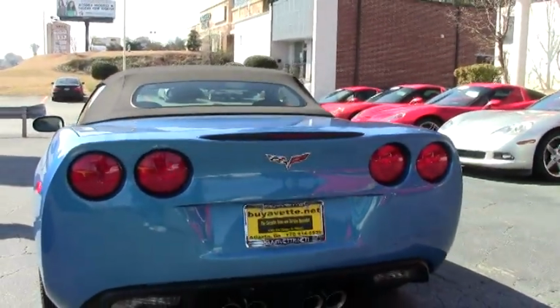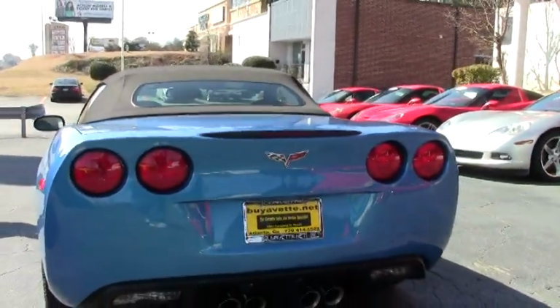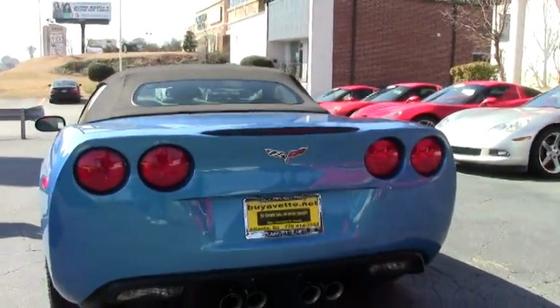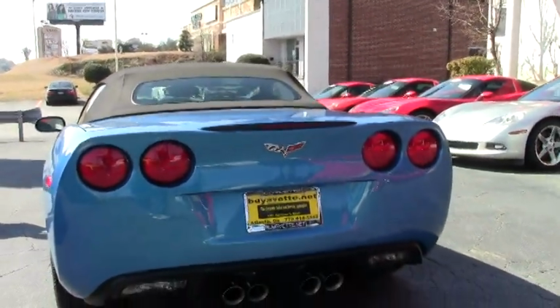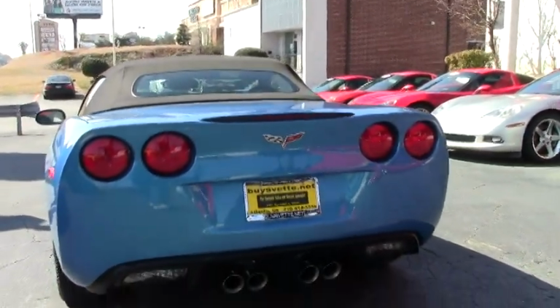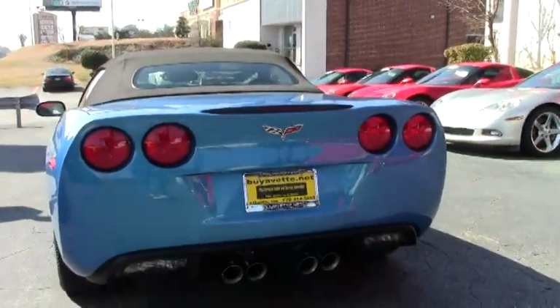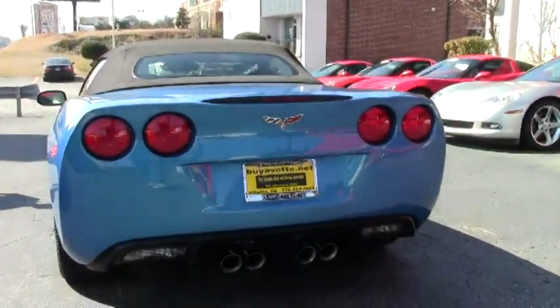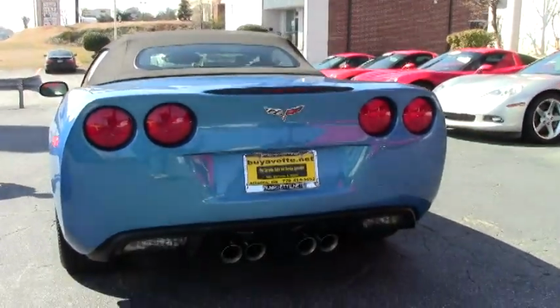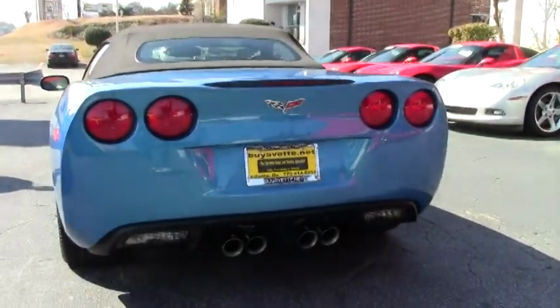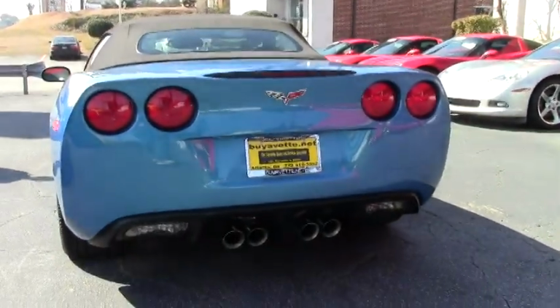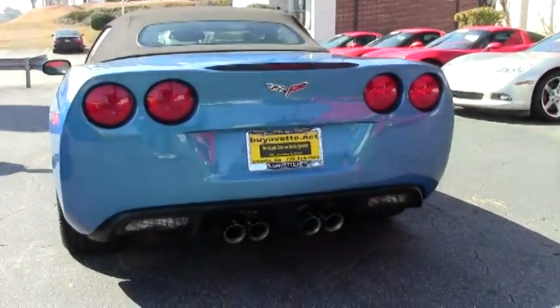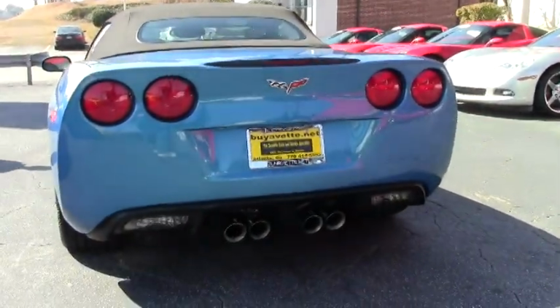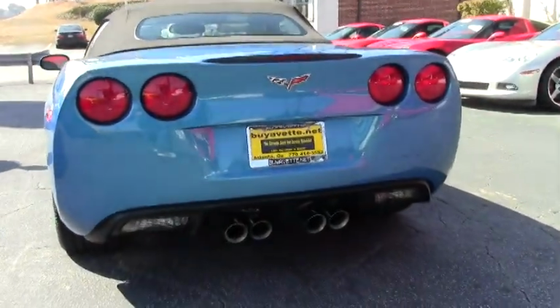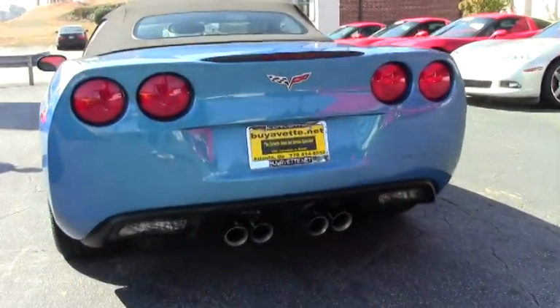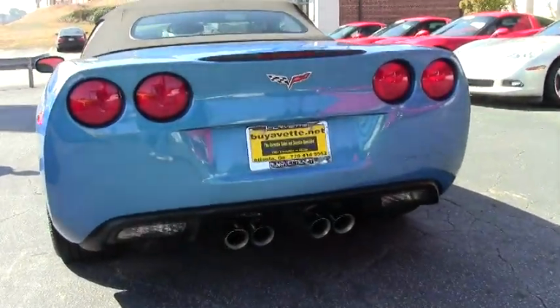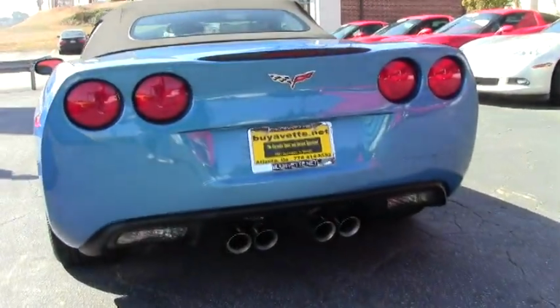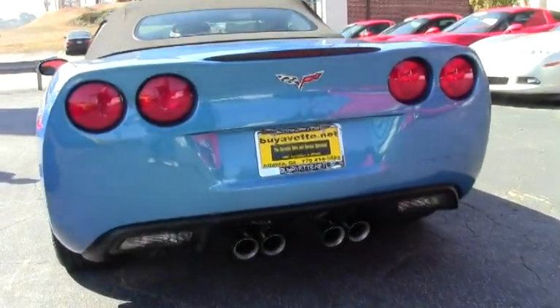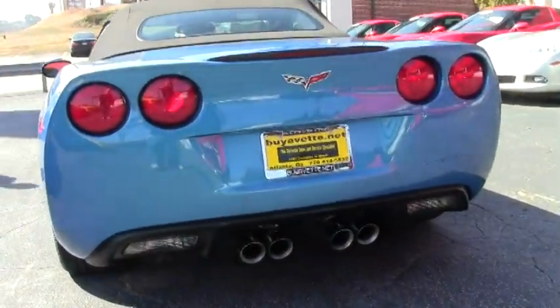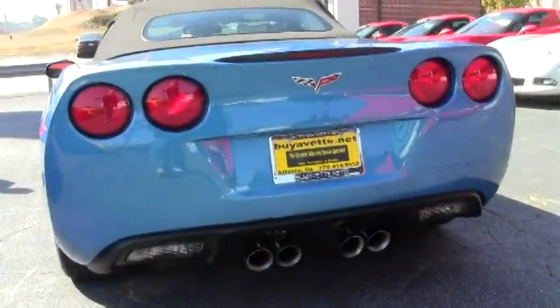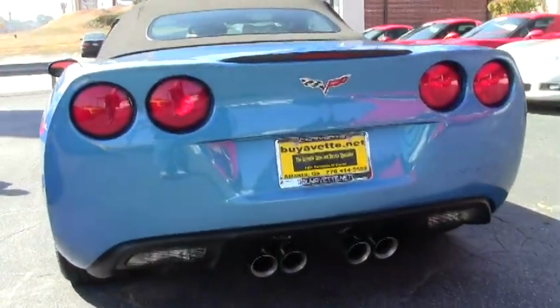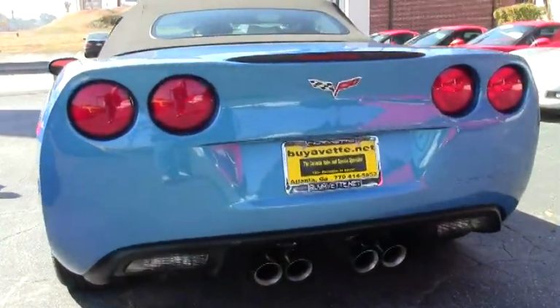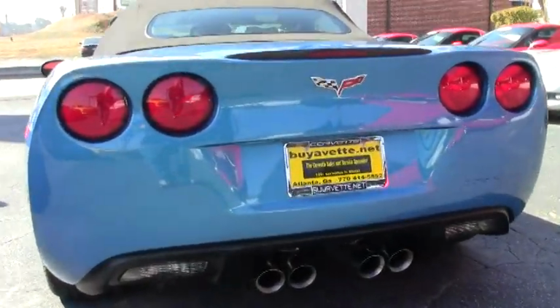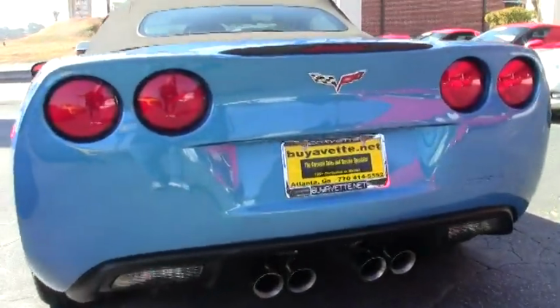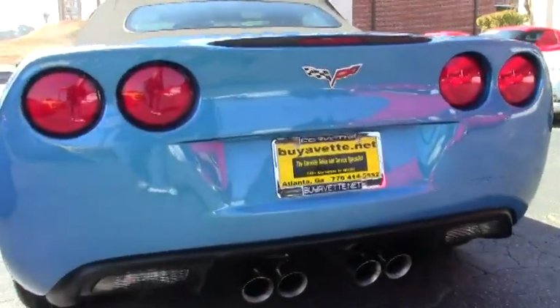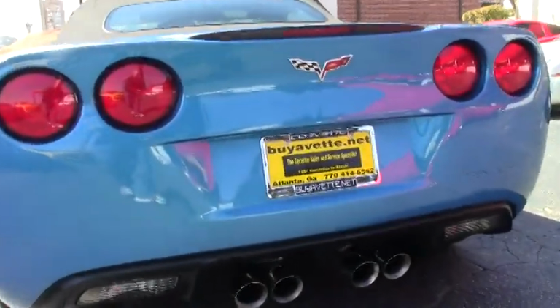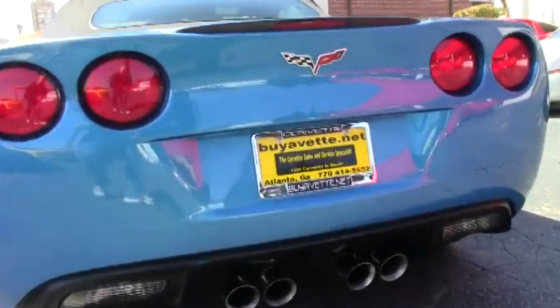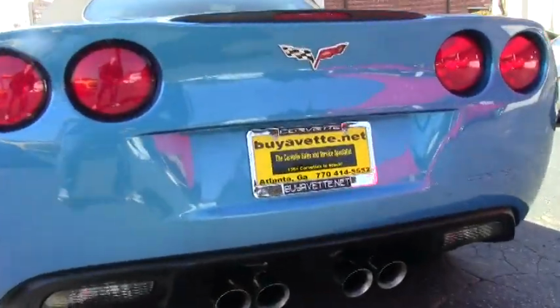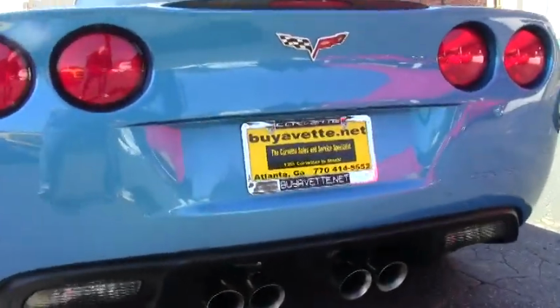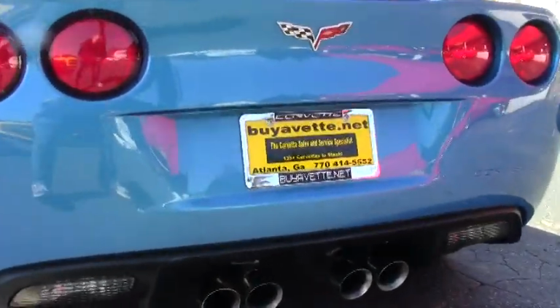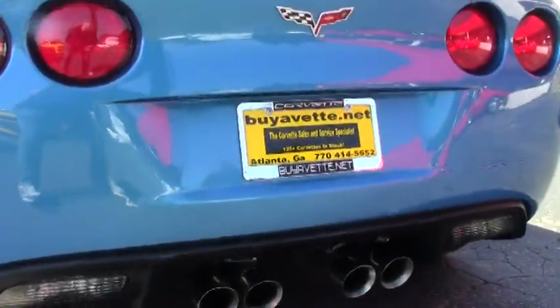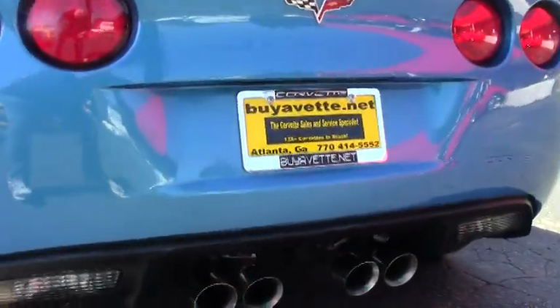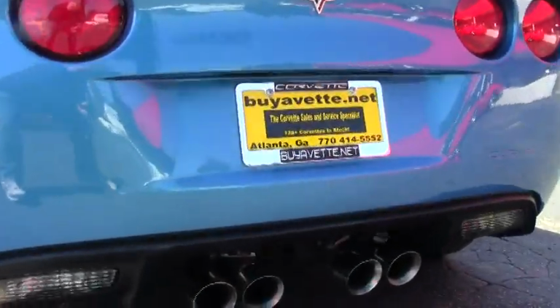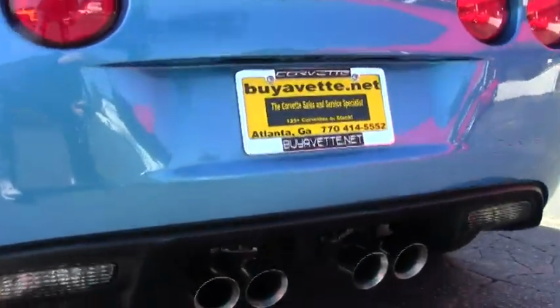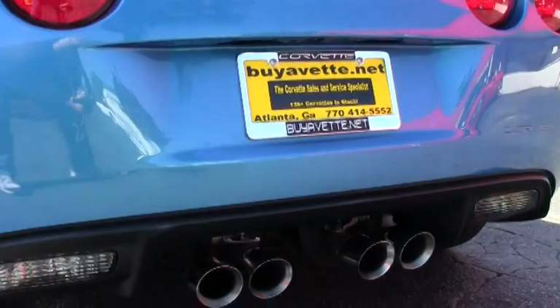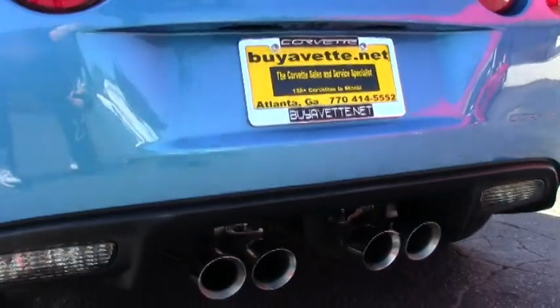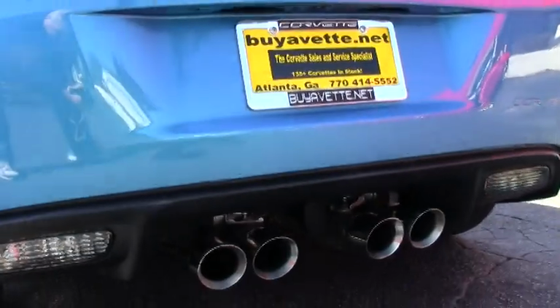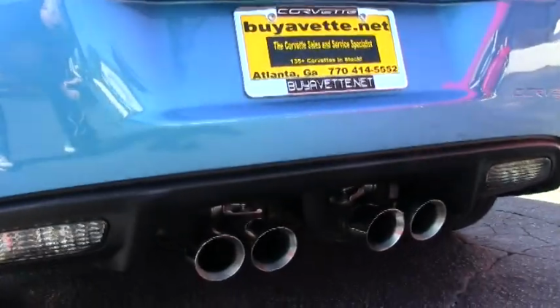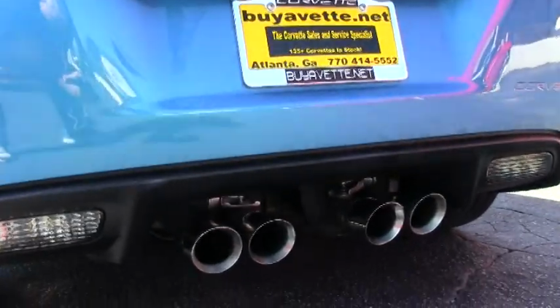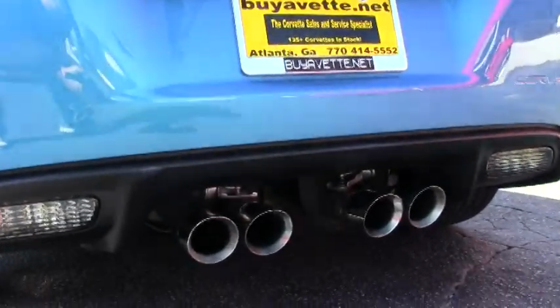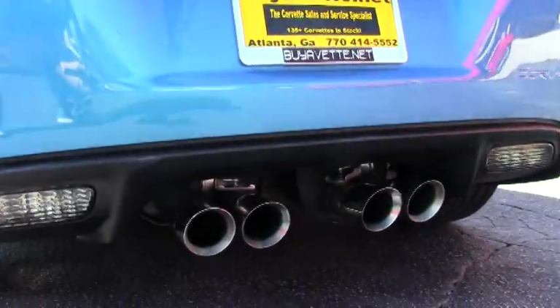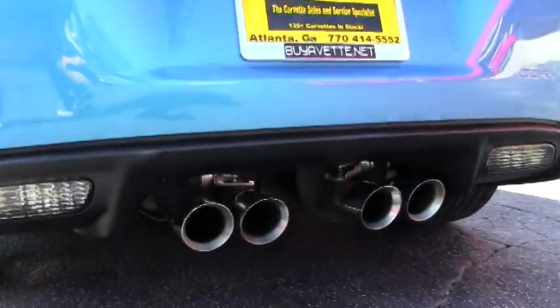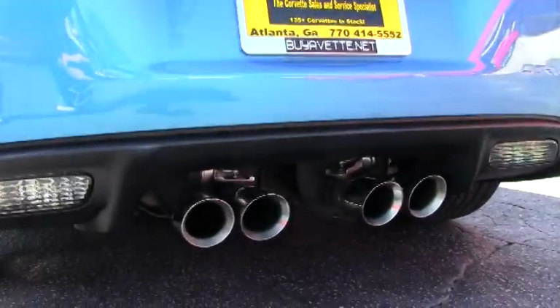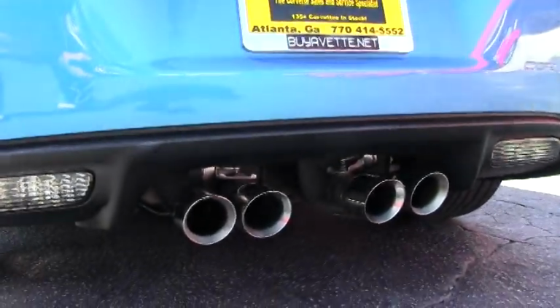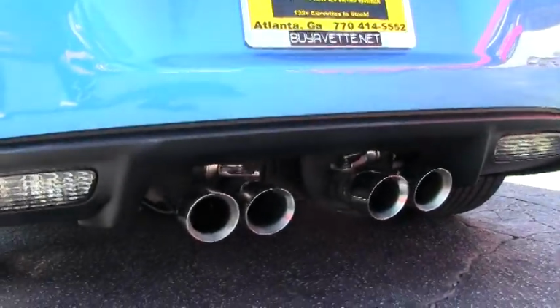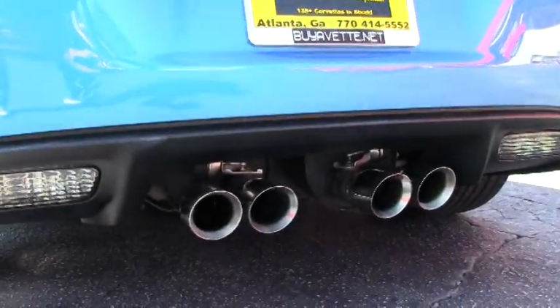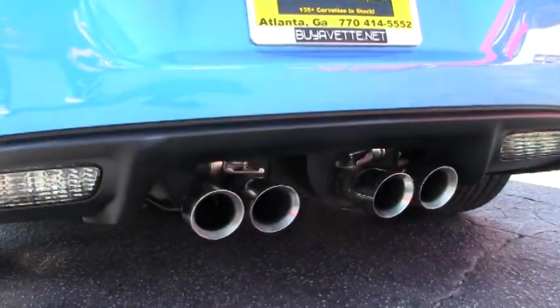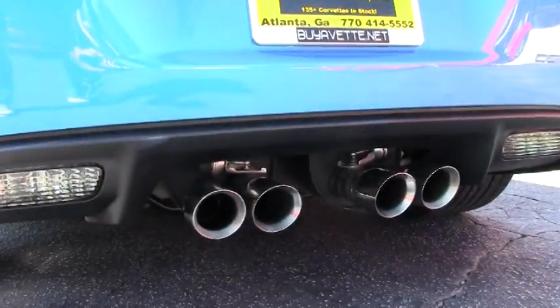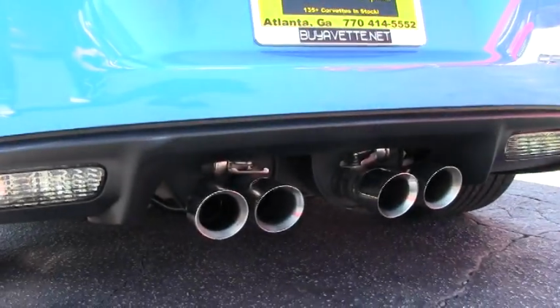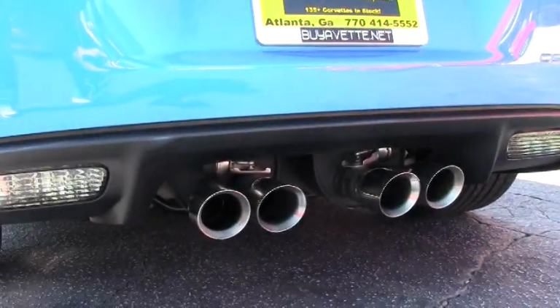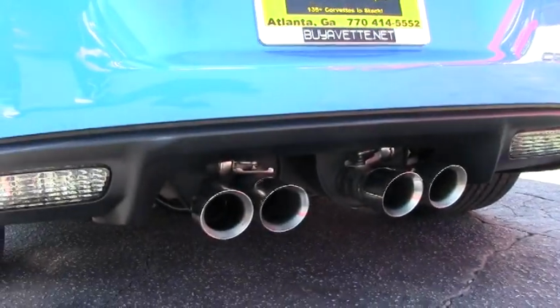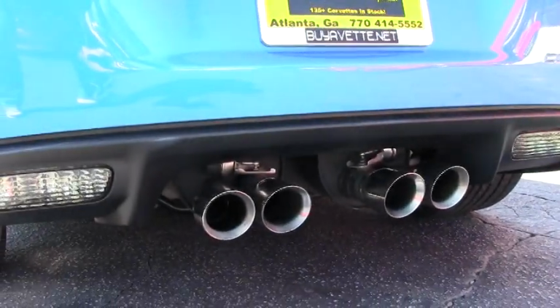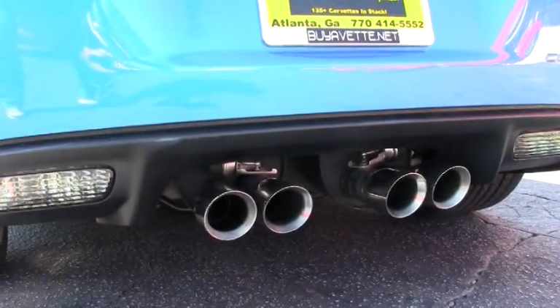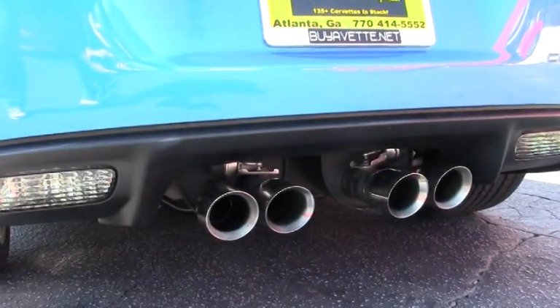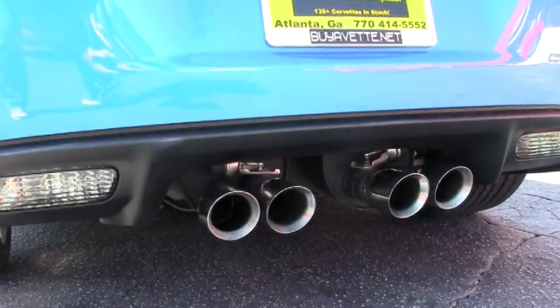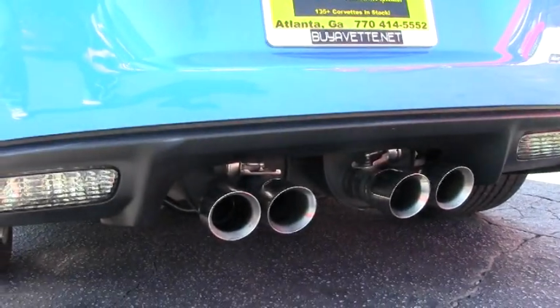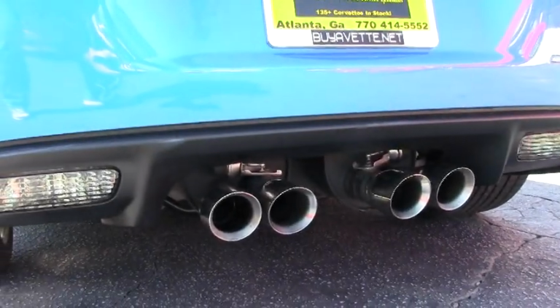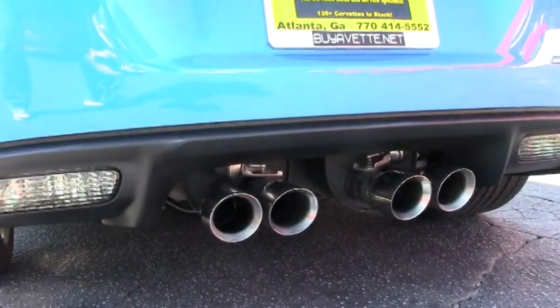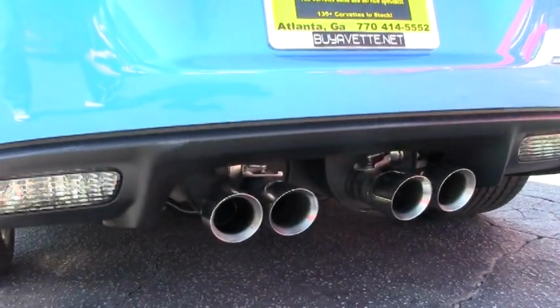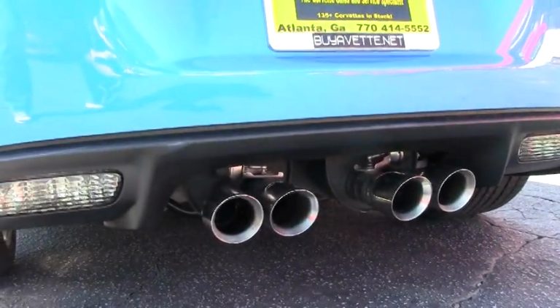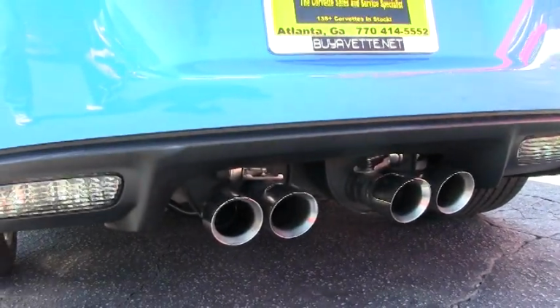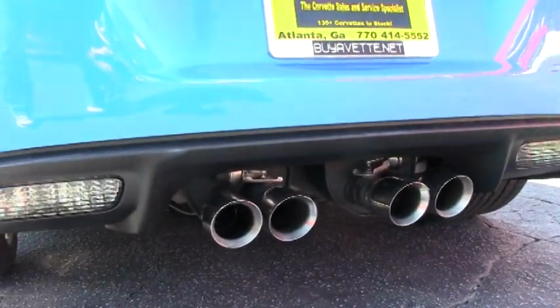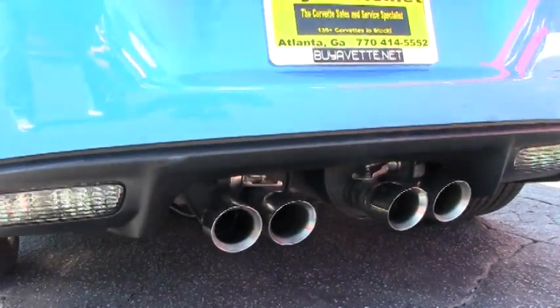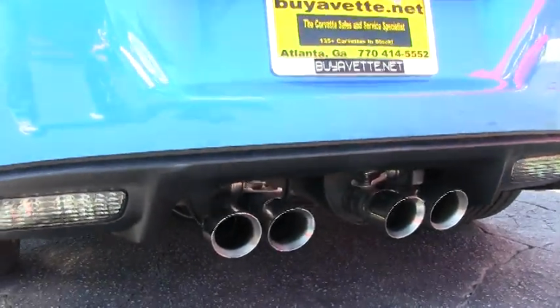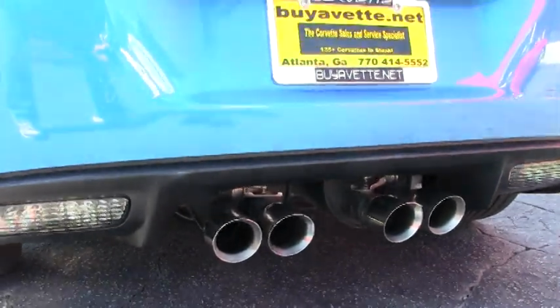This vehicle is running right now. It has the mild to wild exhaust, which adds about six horsepower to the LS3.